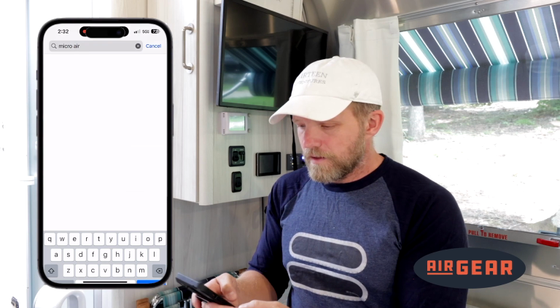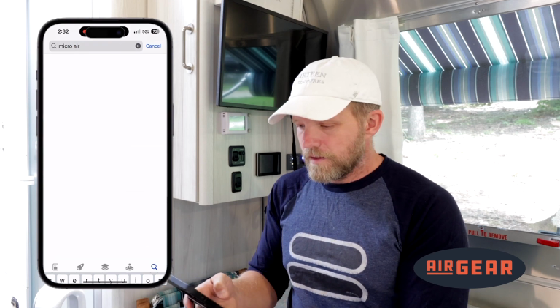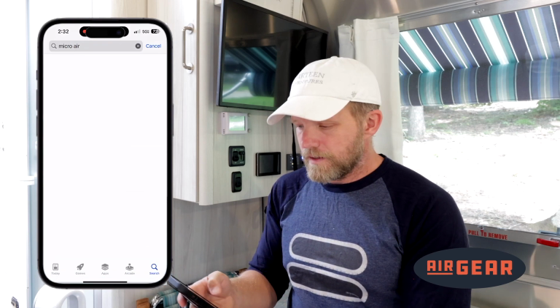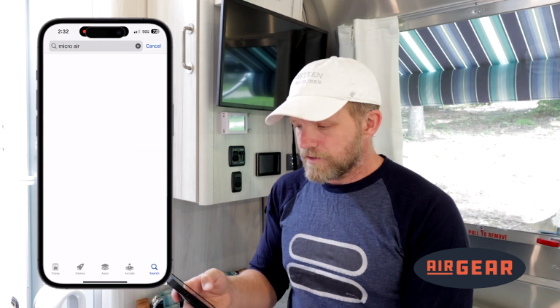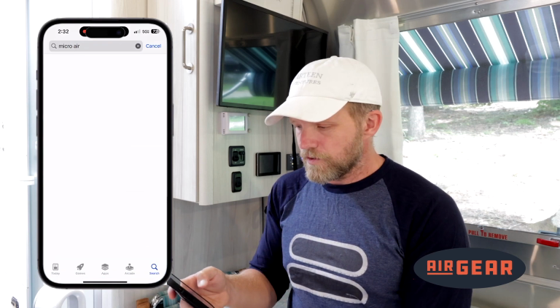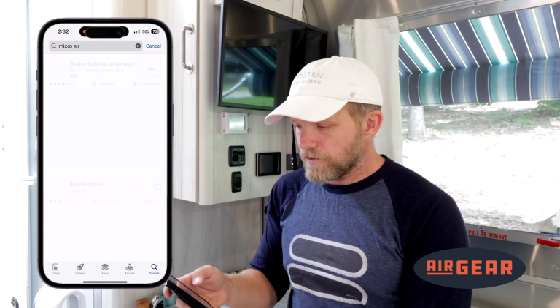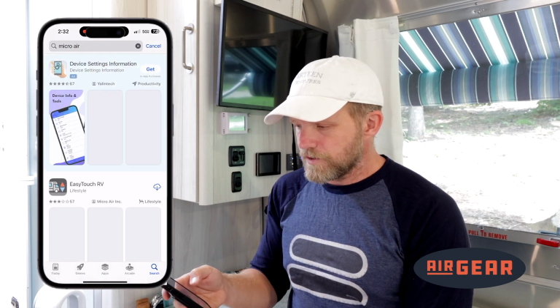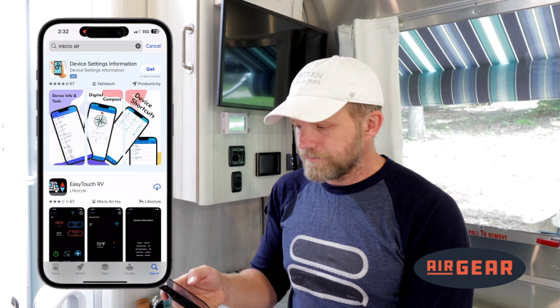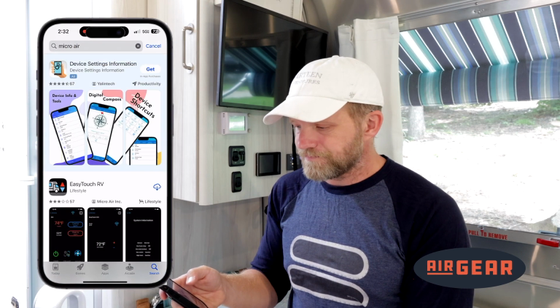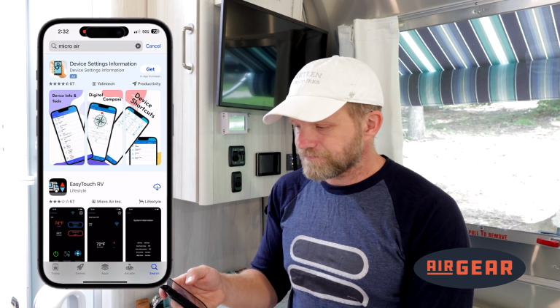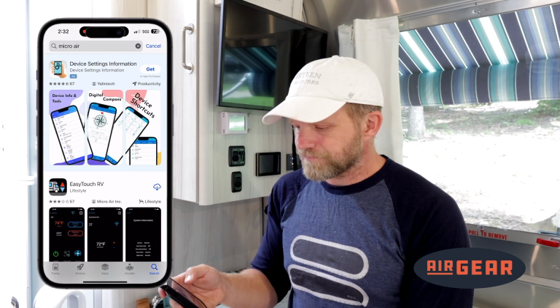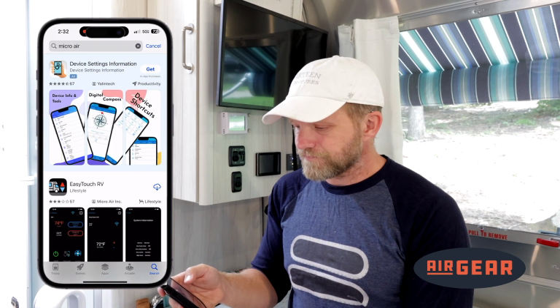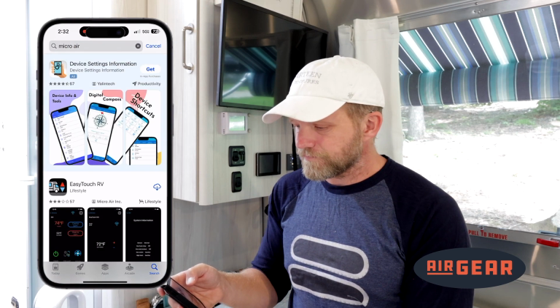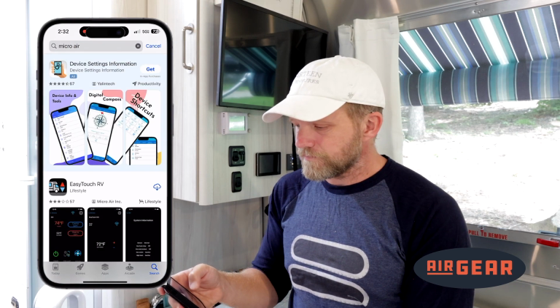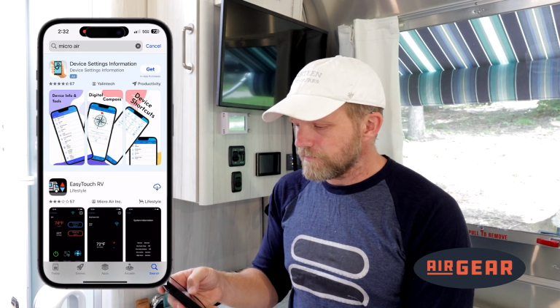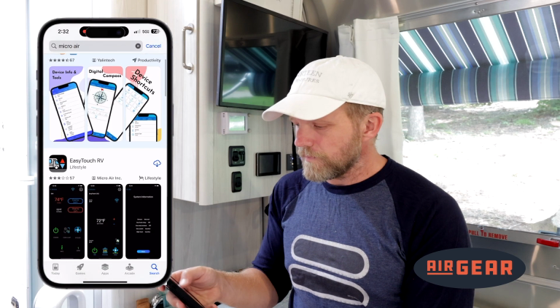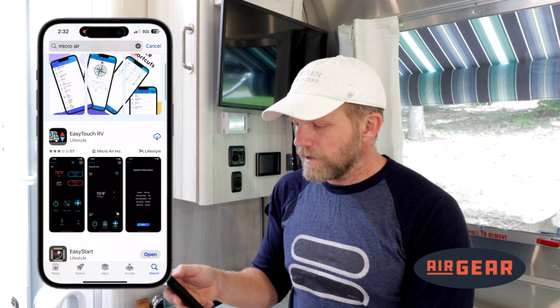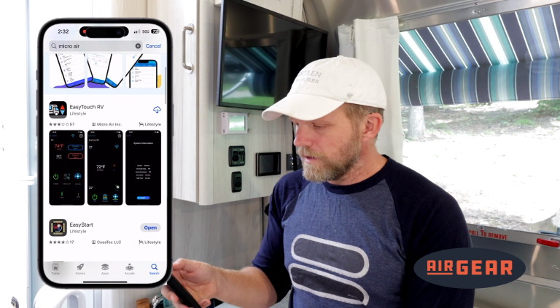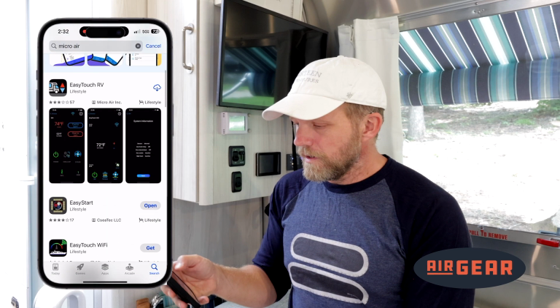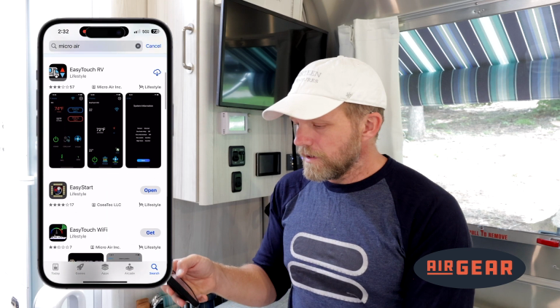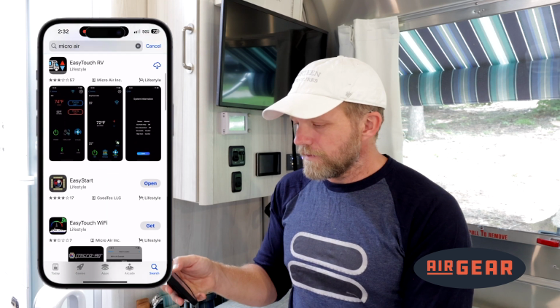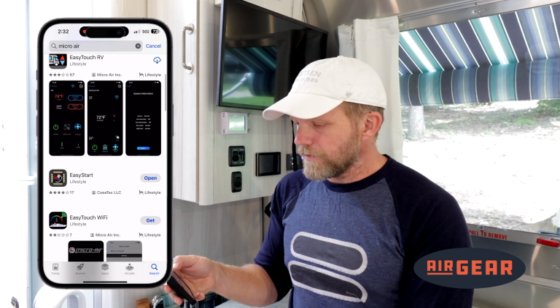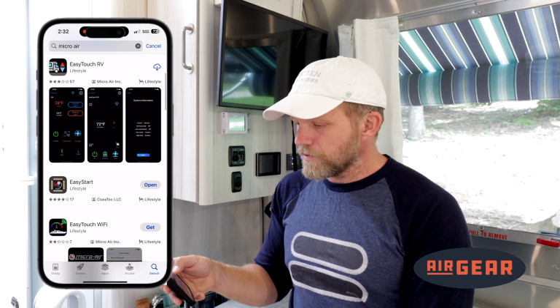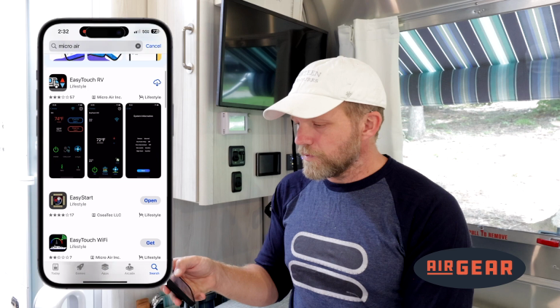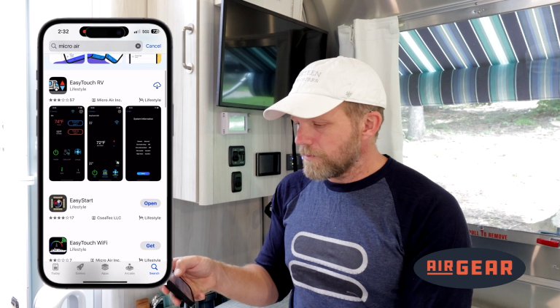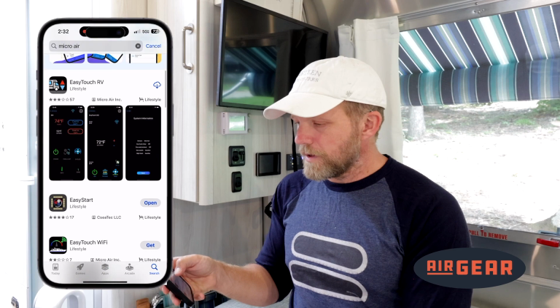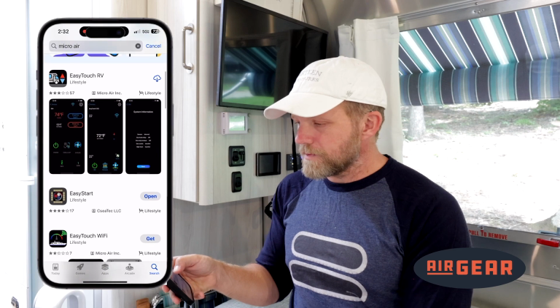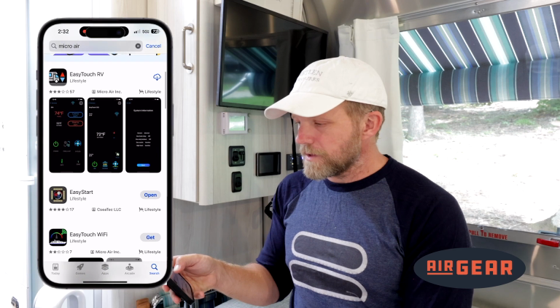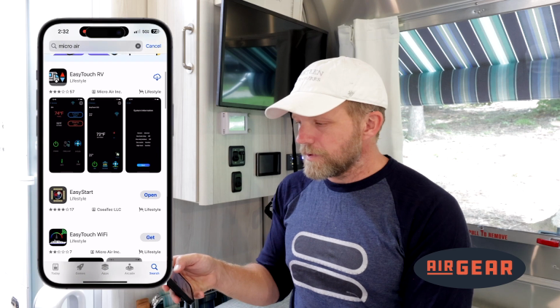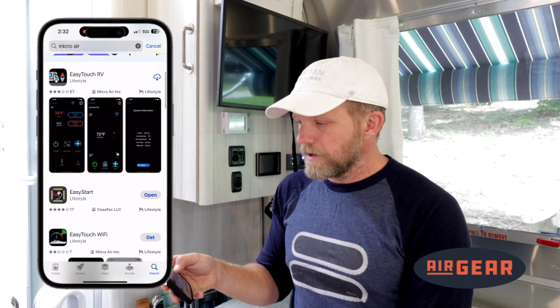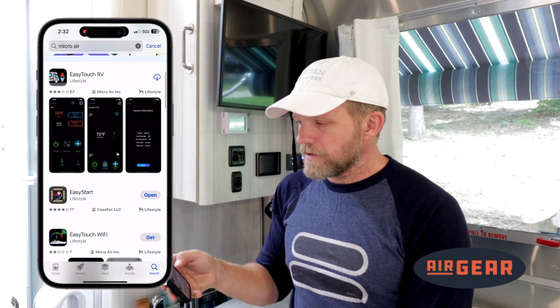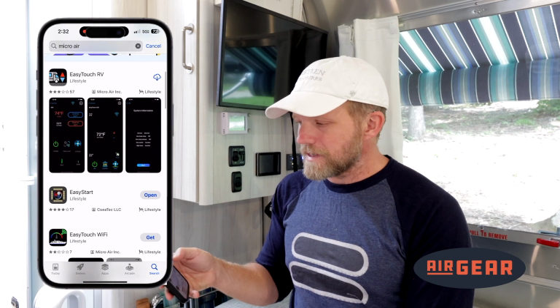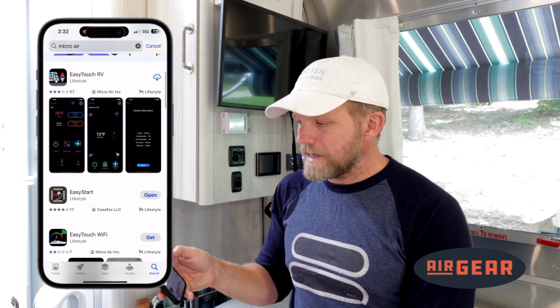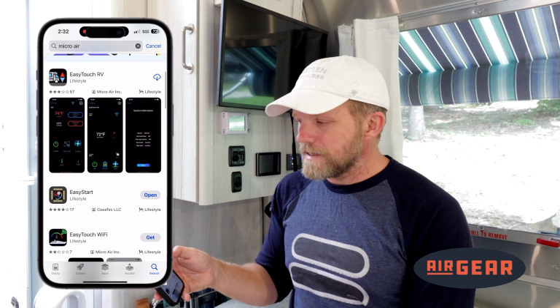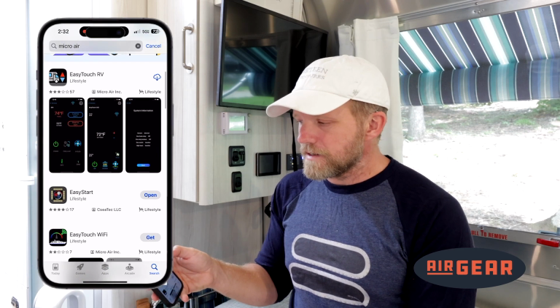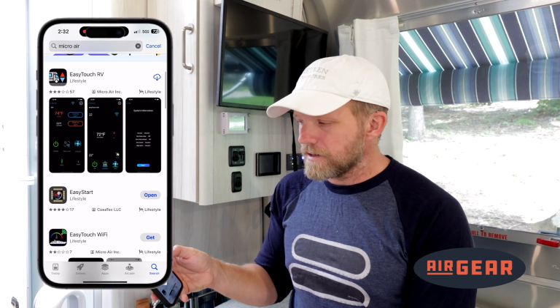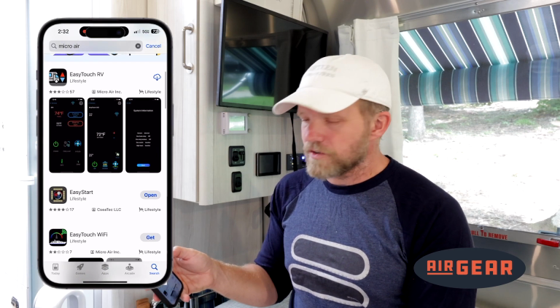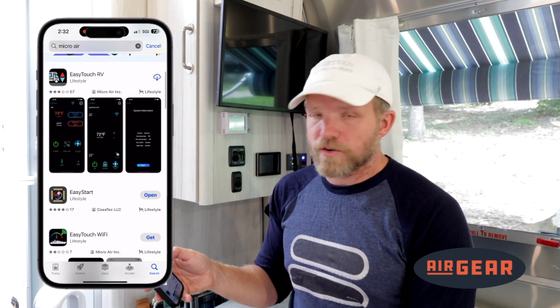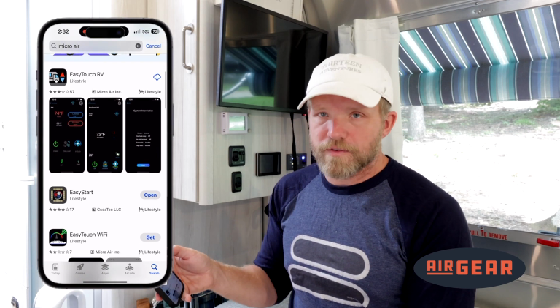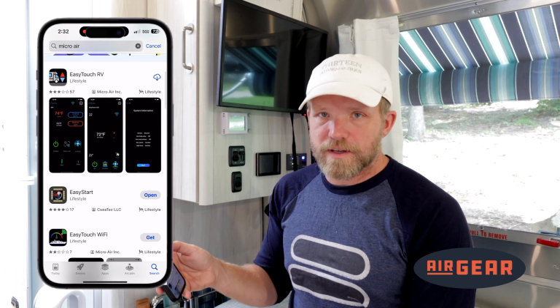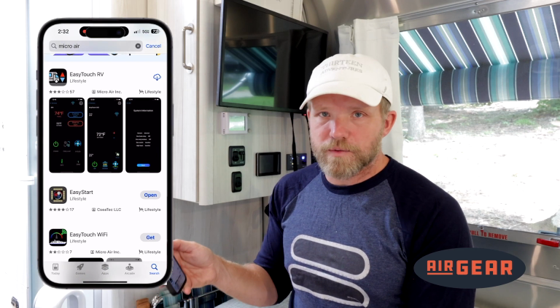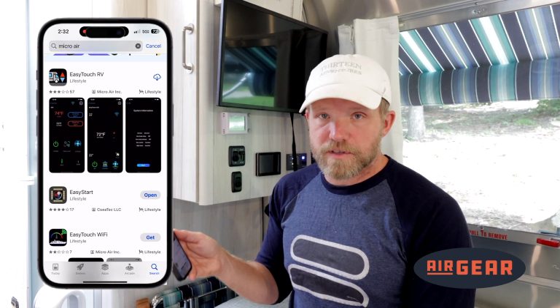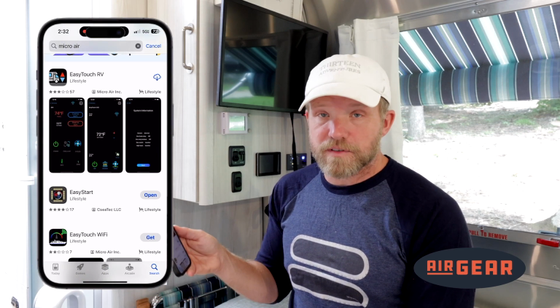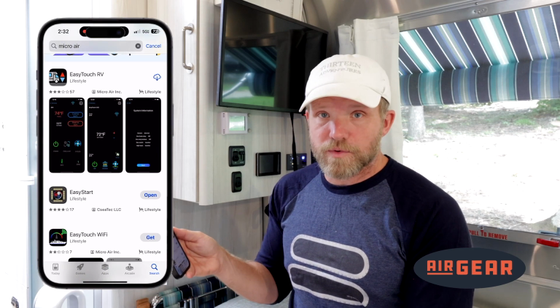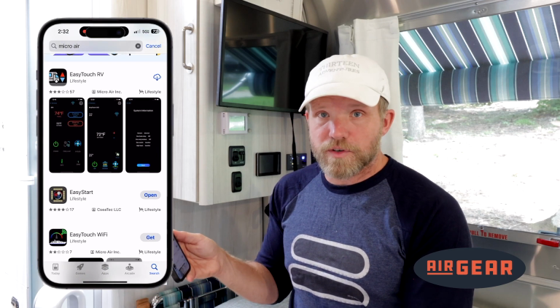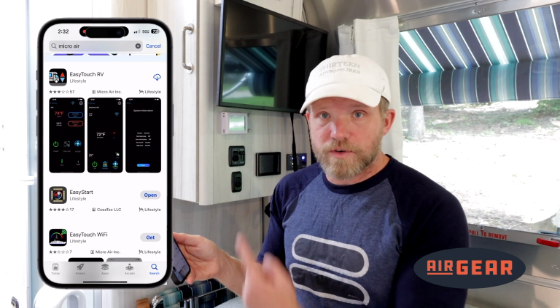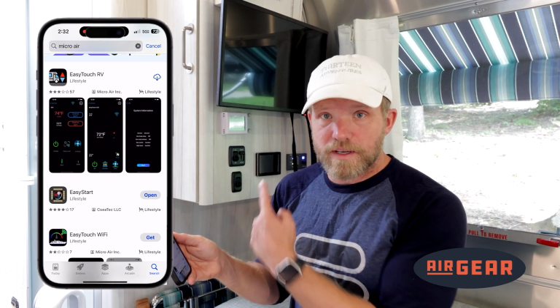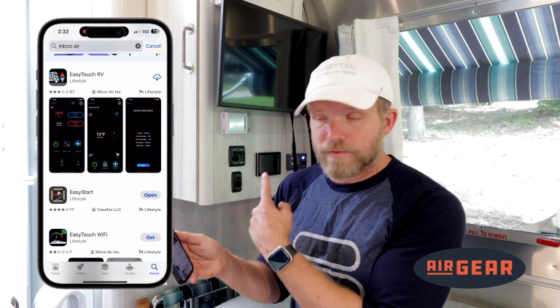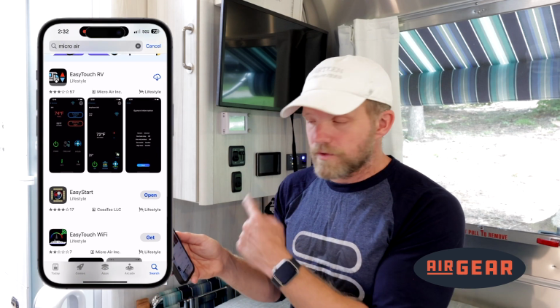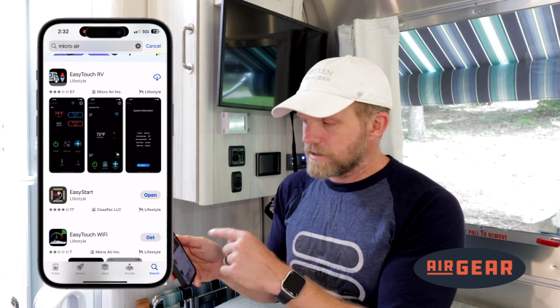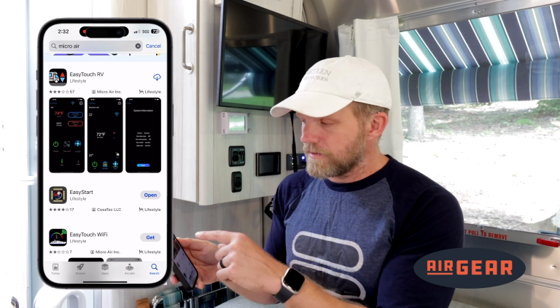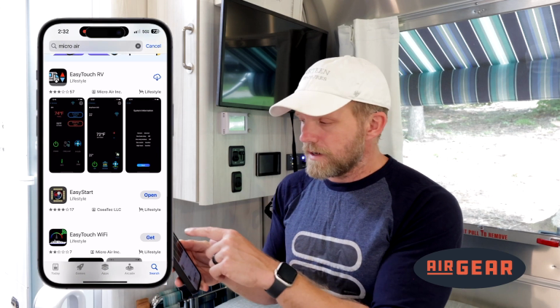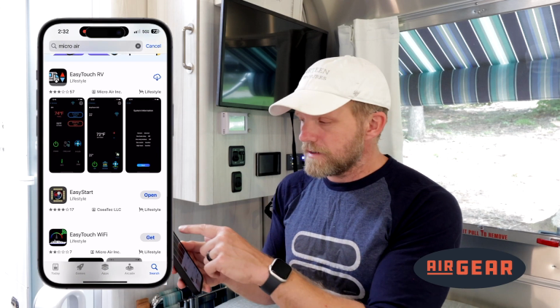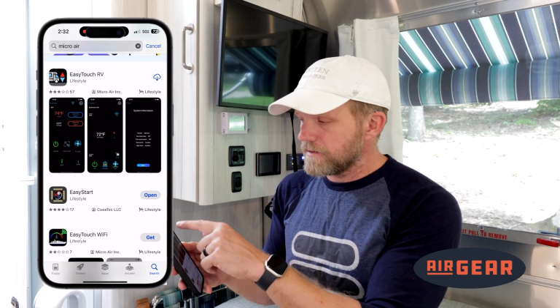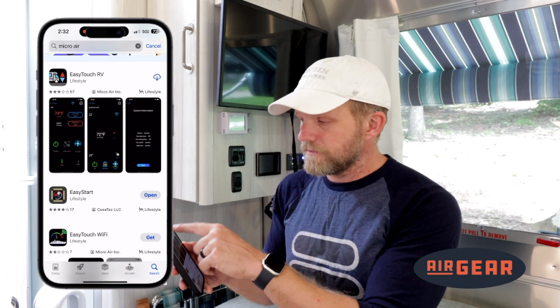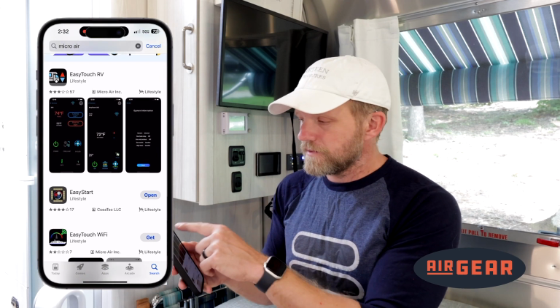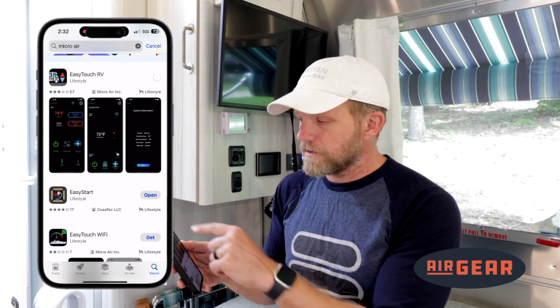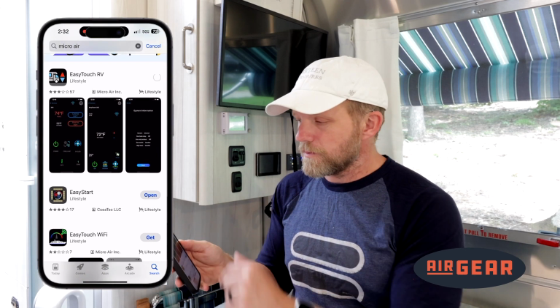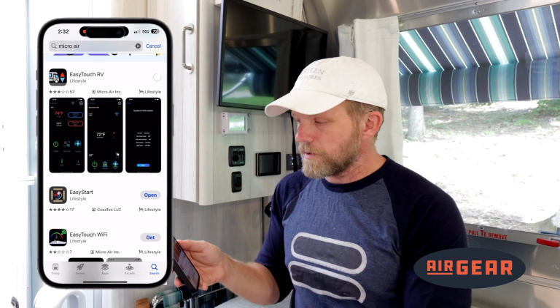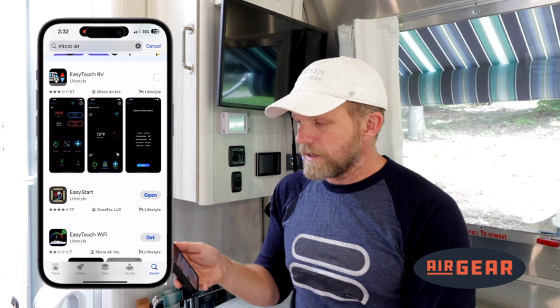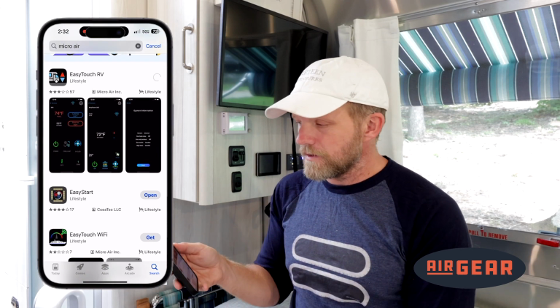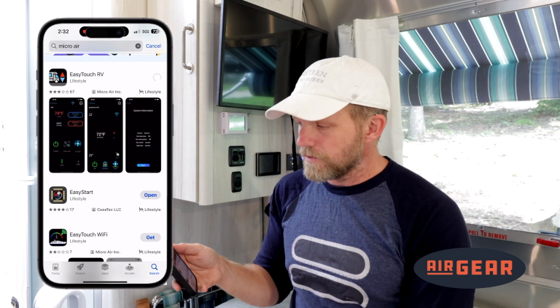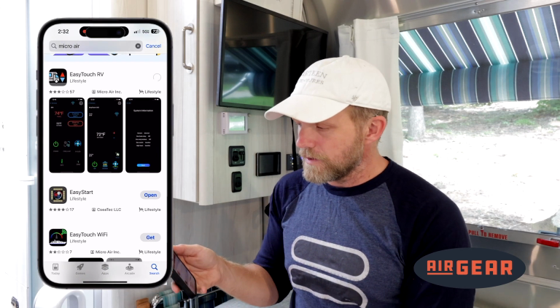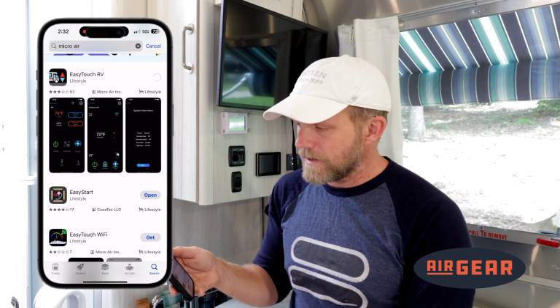Hit search. The first one that pops up here is EasyTouch RV, which is the one you need for this device. So I'm going to download that.